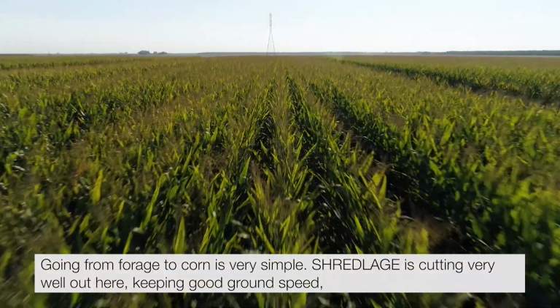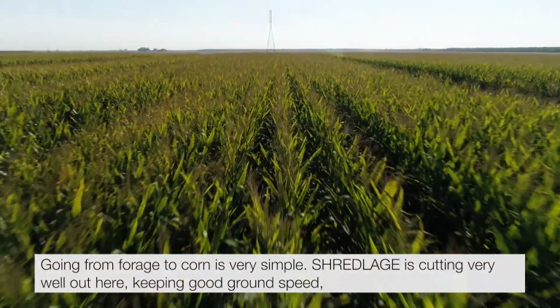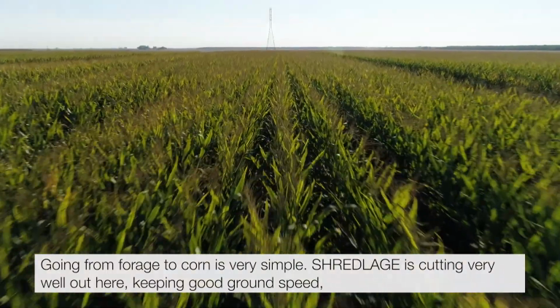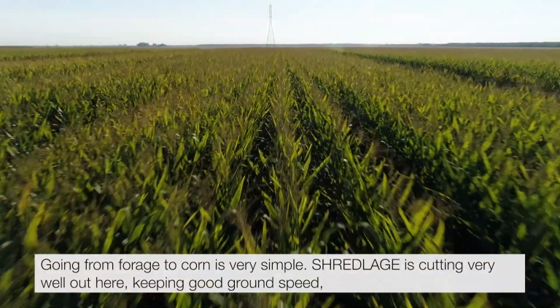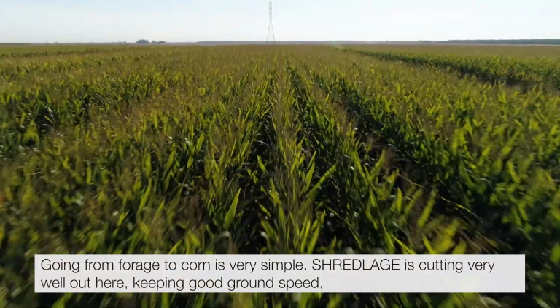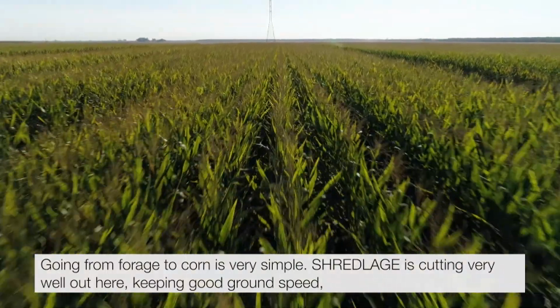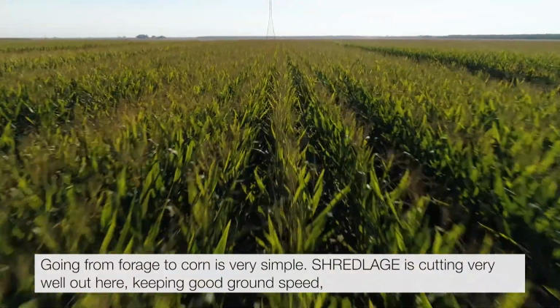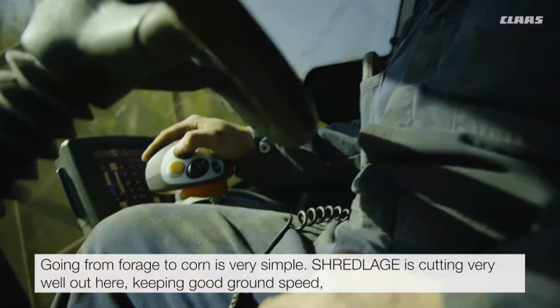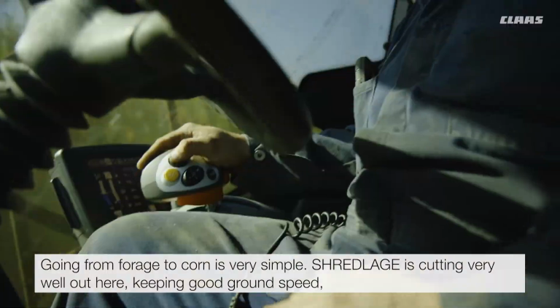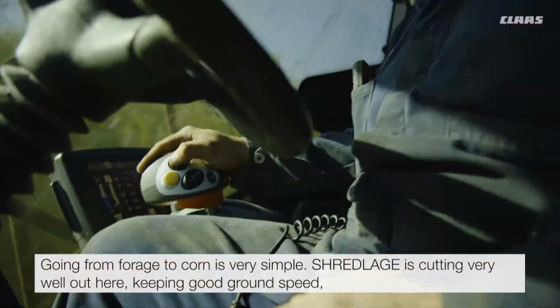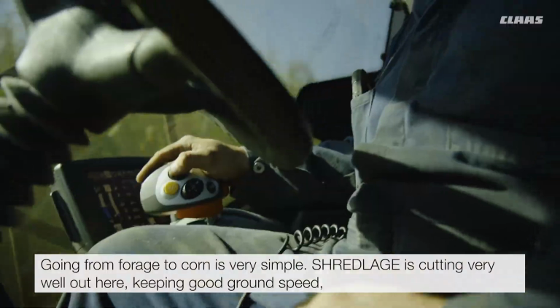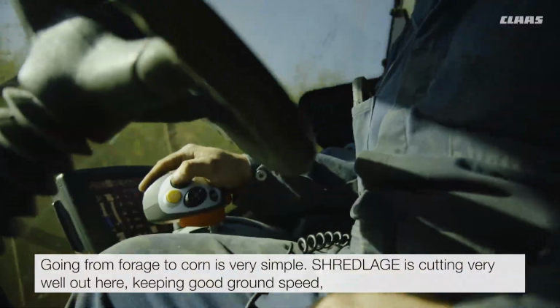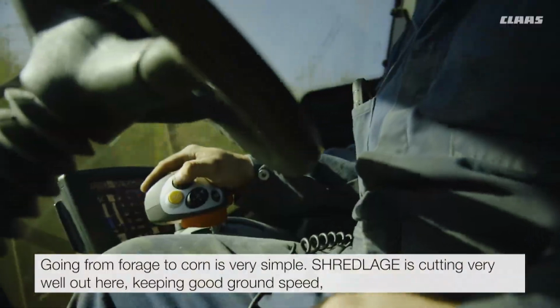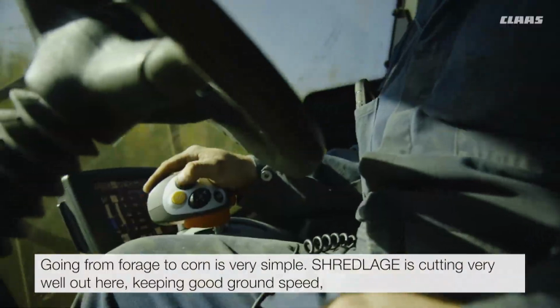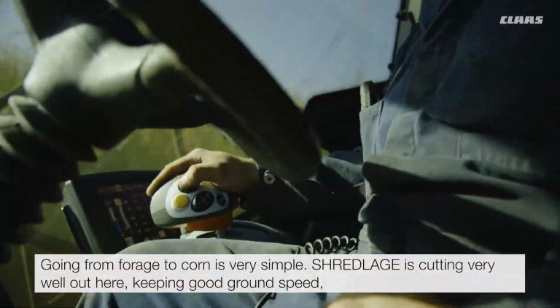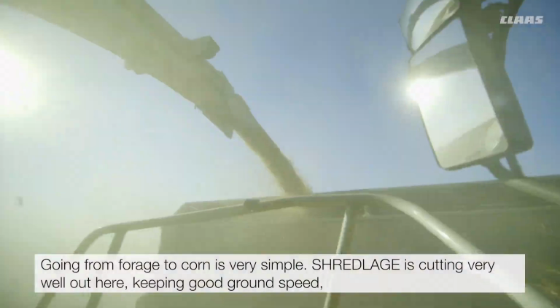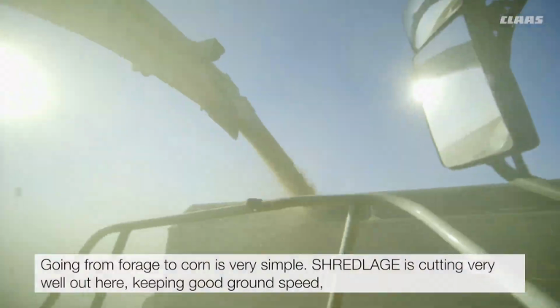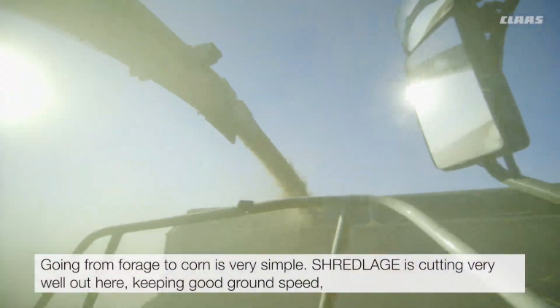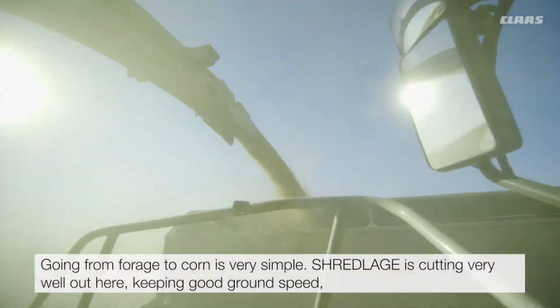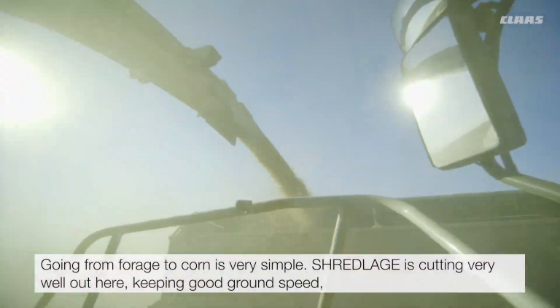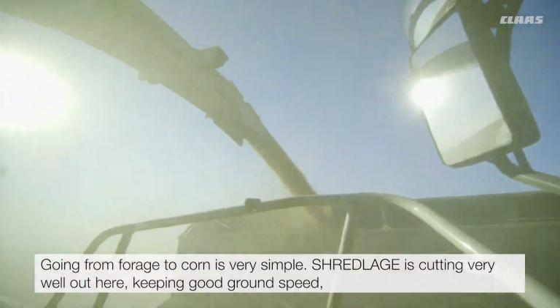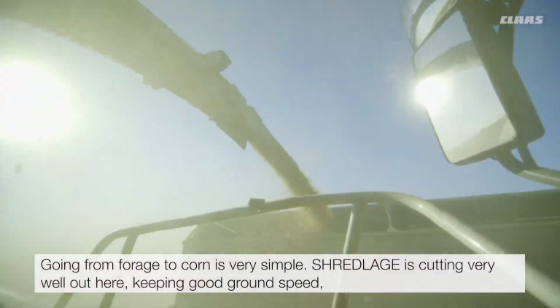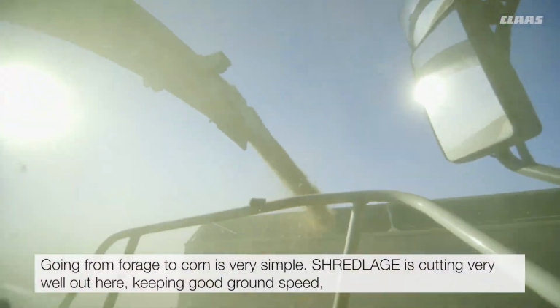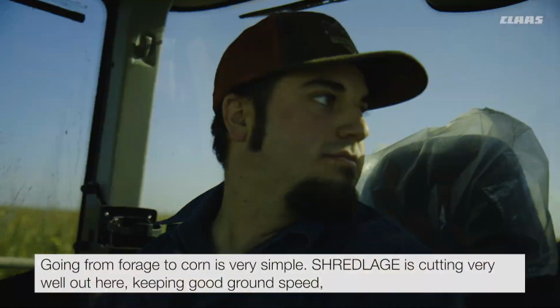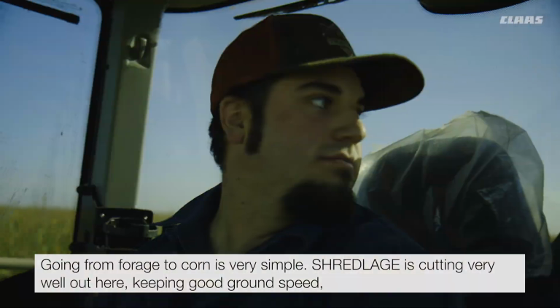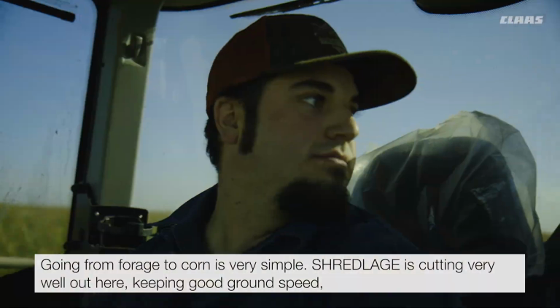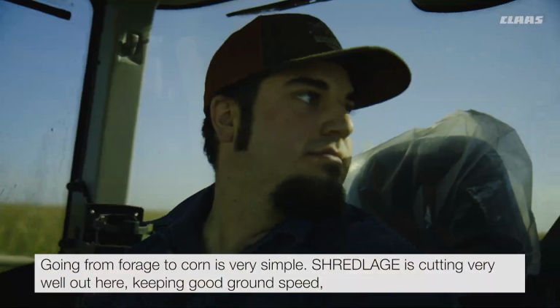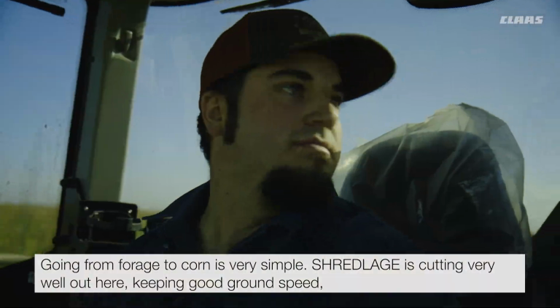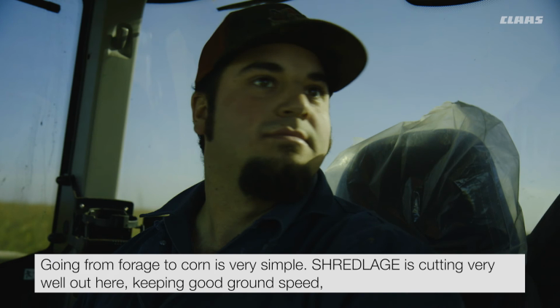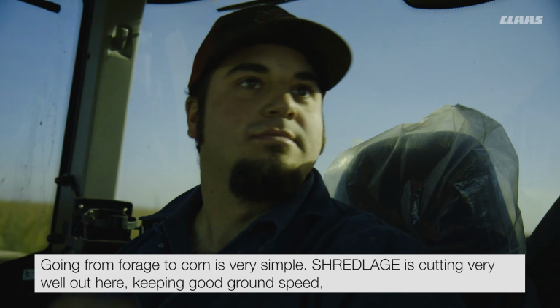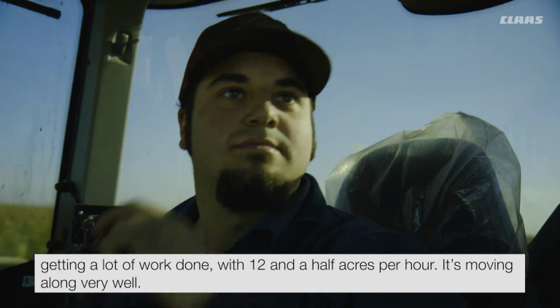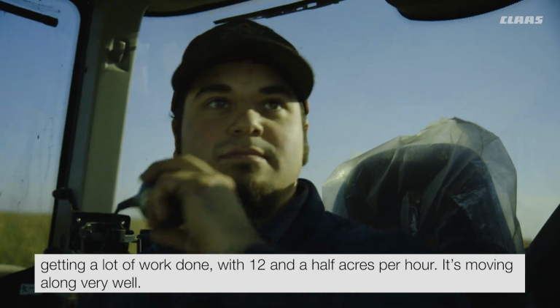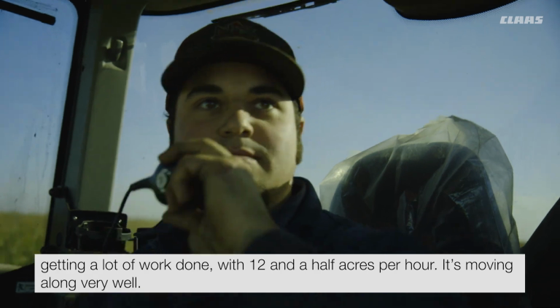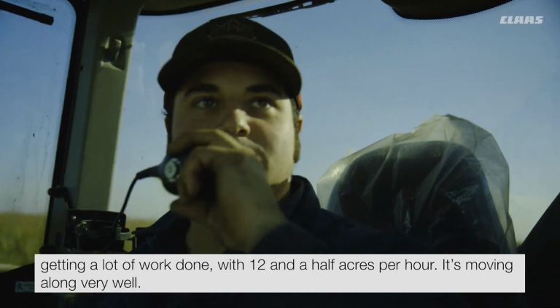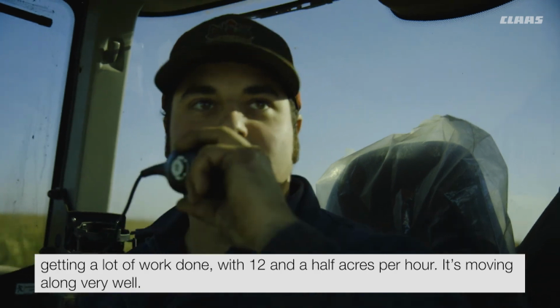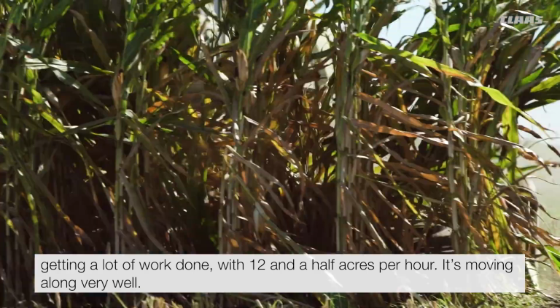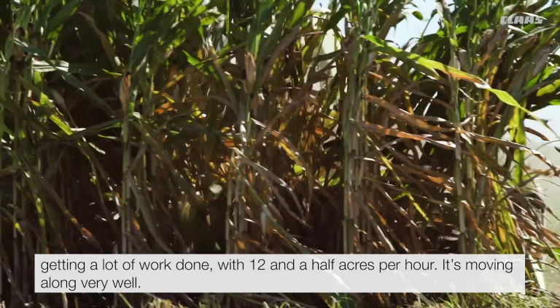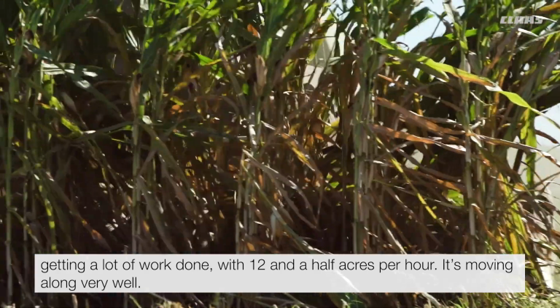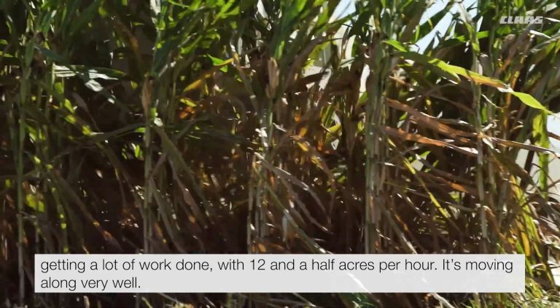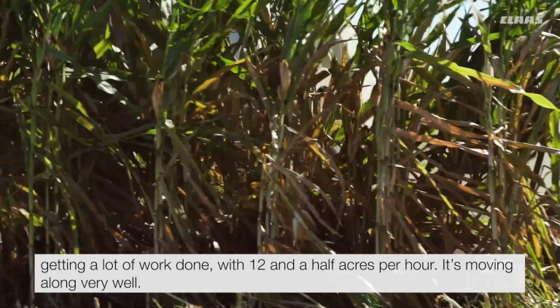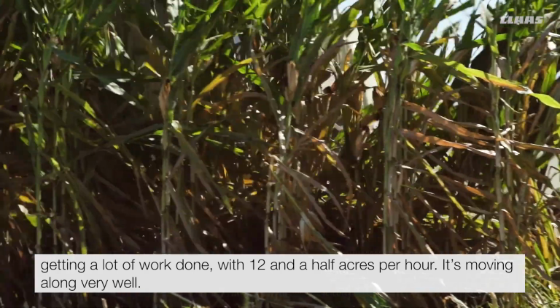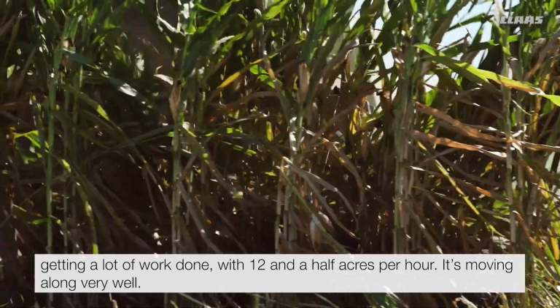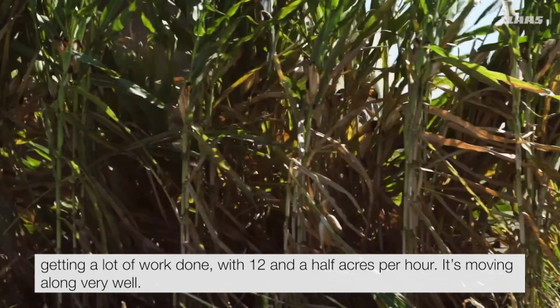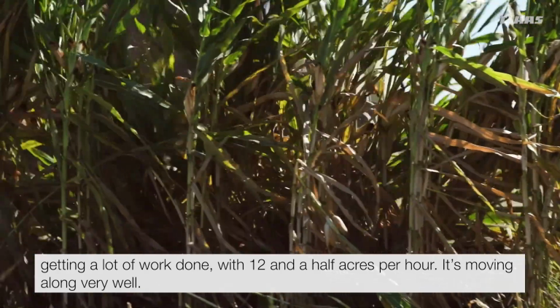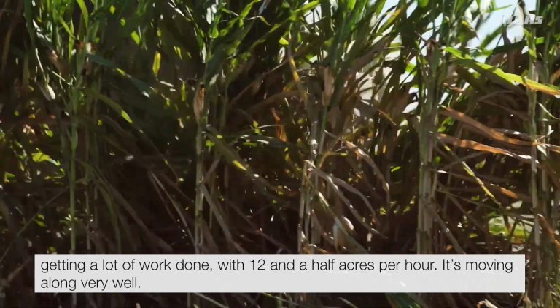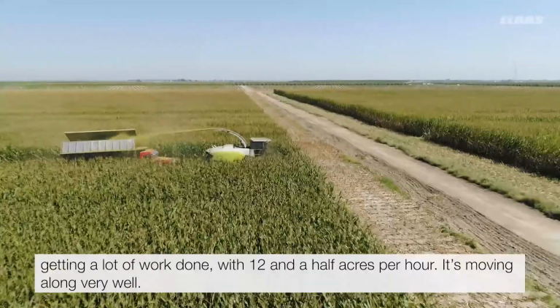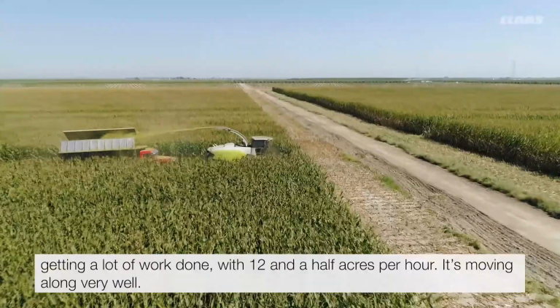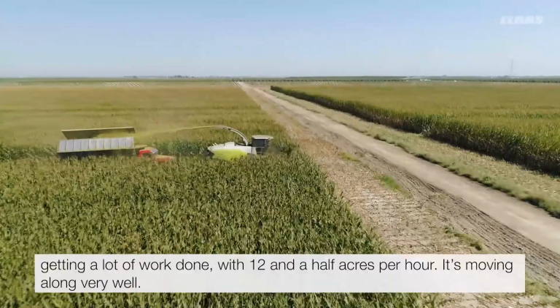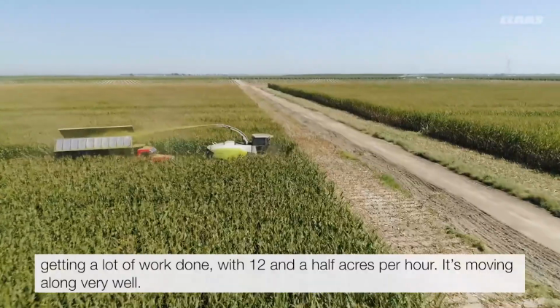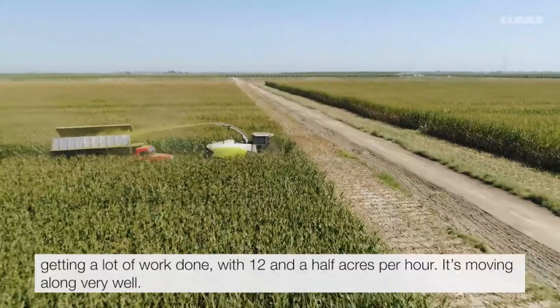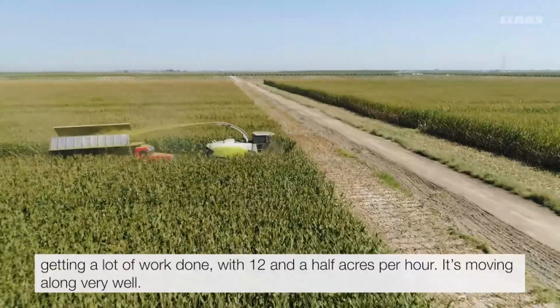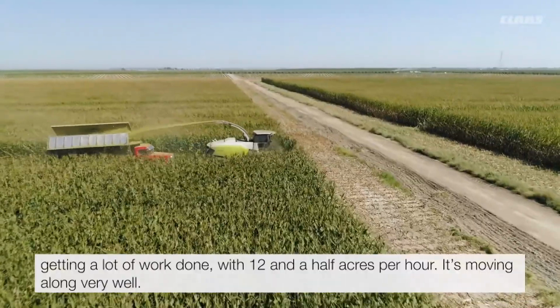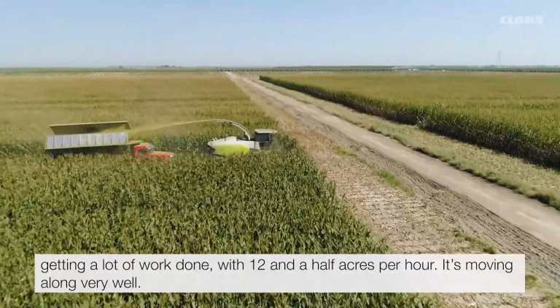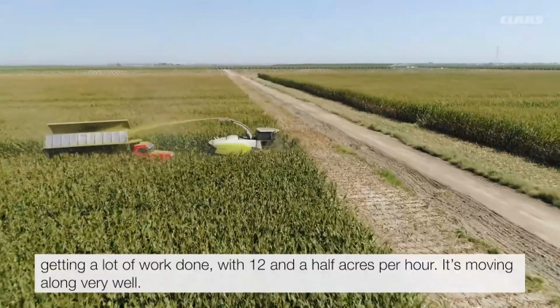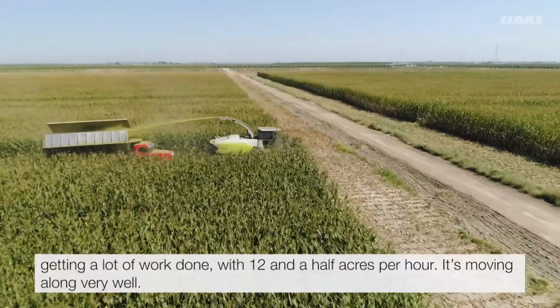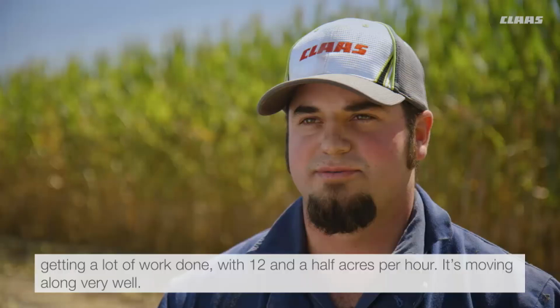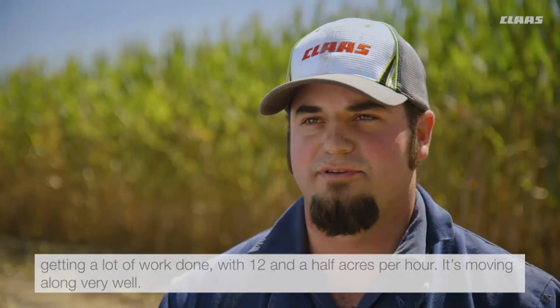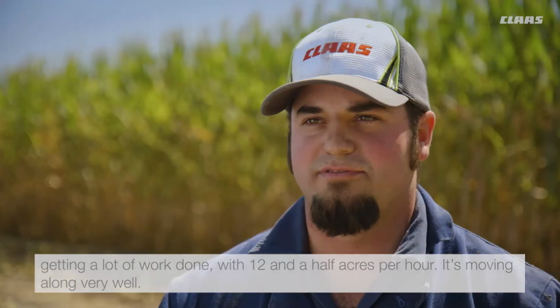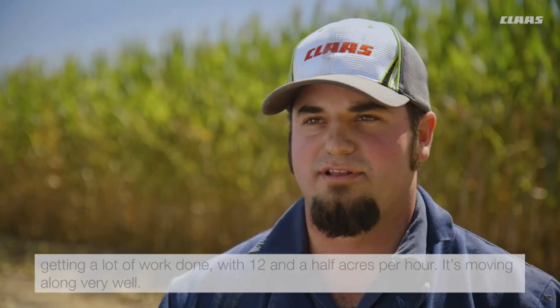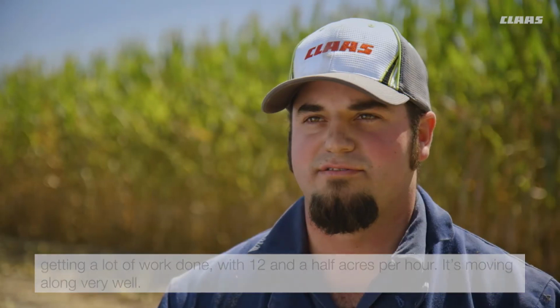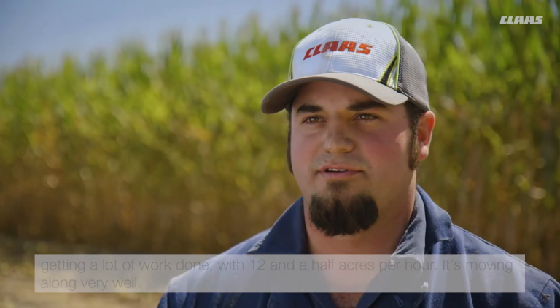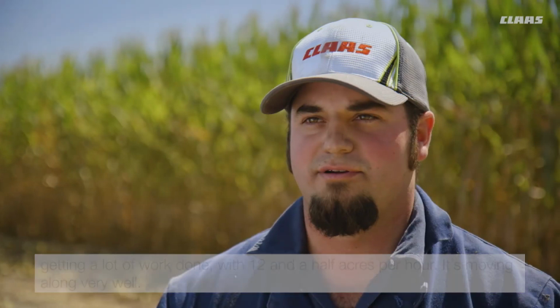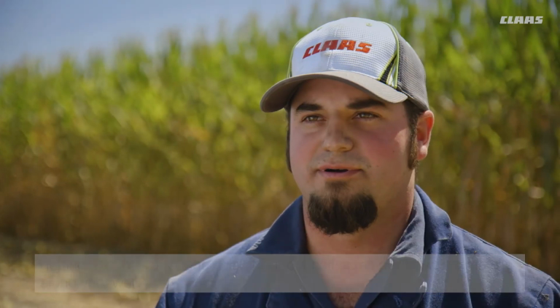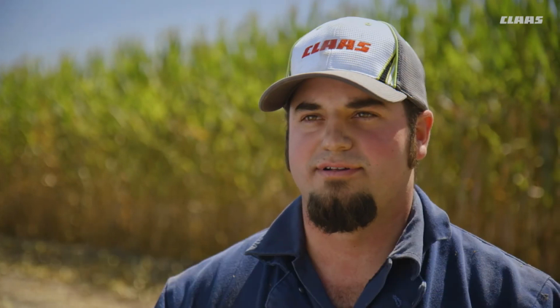Shredlage is getting very popular out here. We're keeping good ground speed, getting a lot of work done at 12 and a half acres per hour. It's moving along very well.